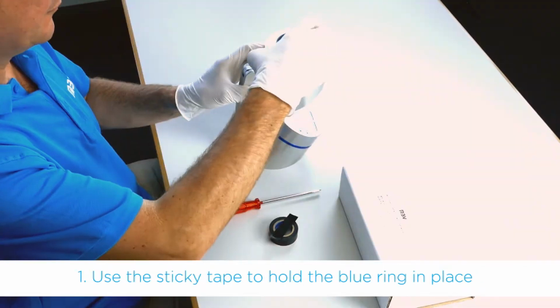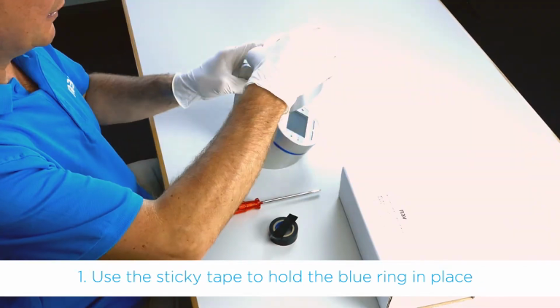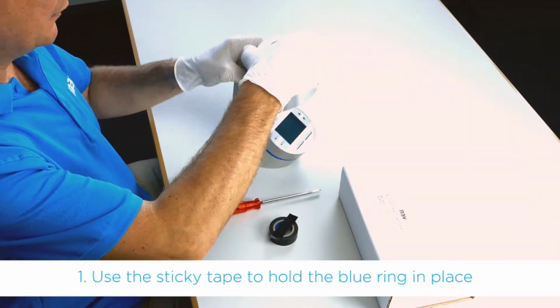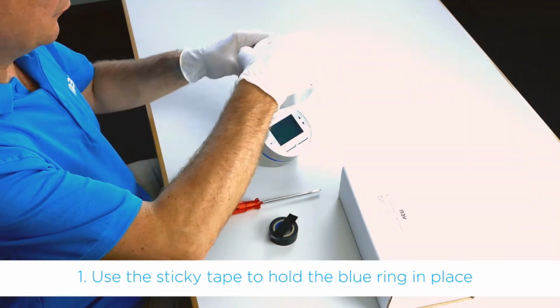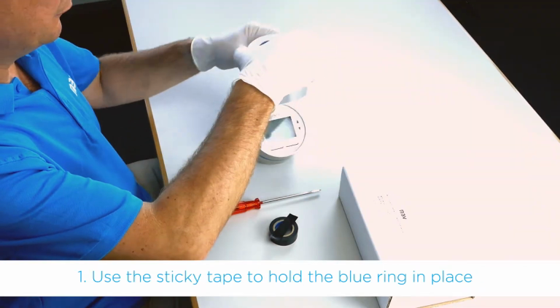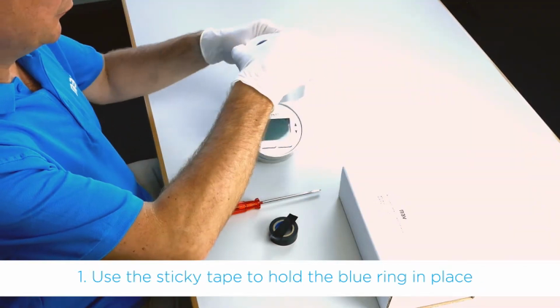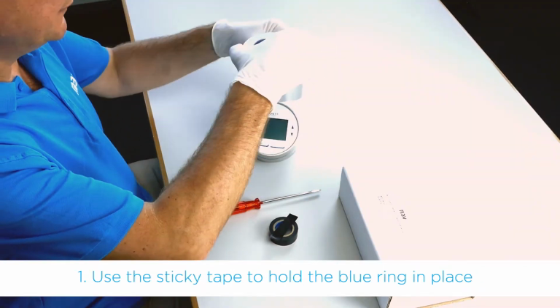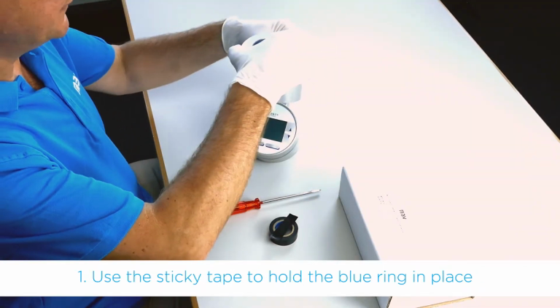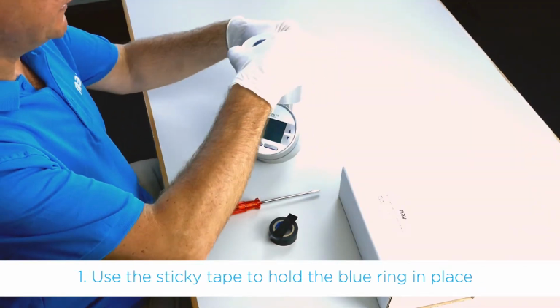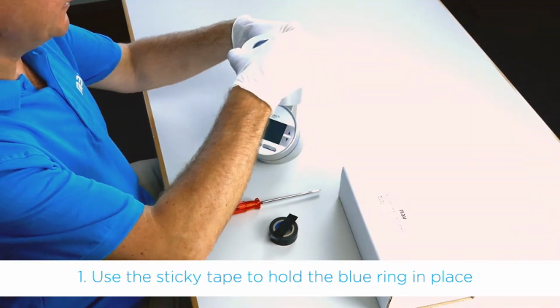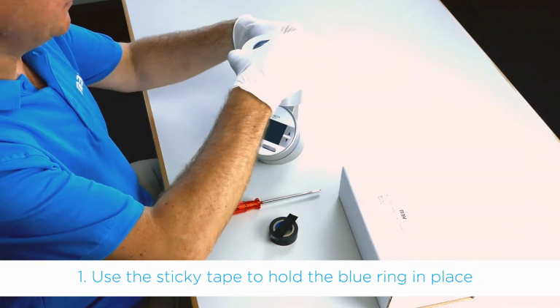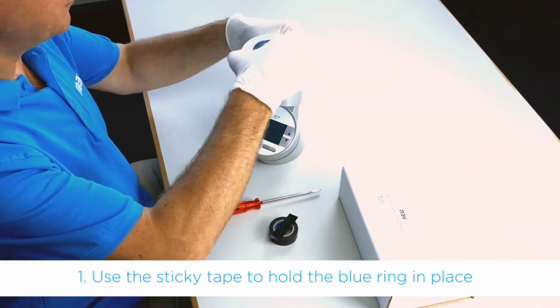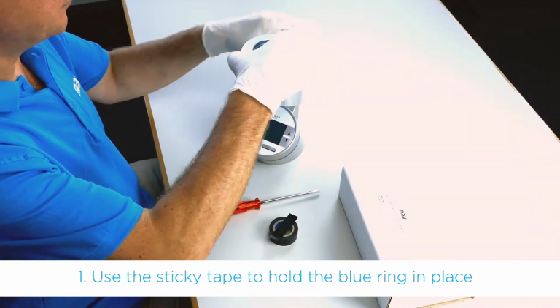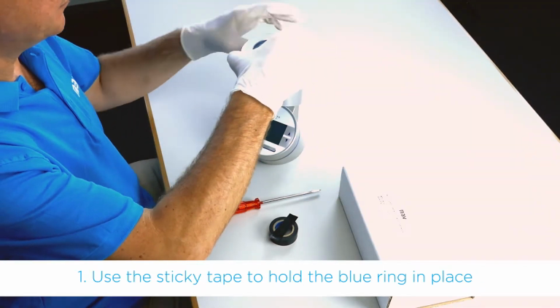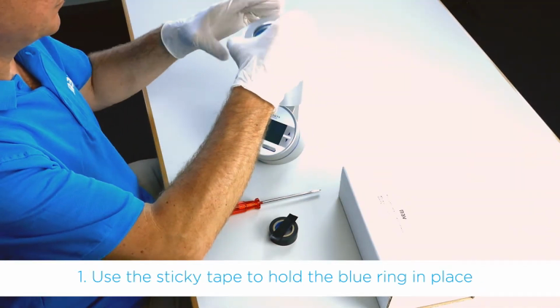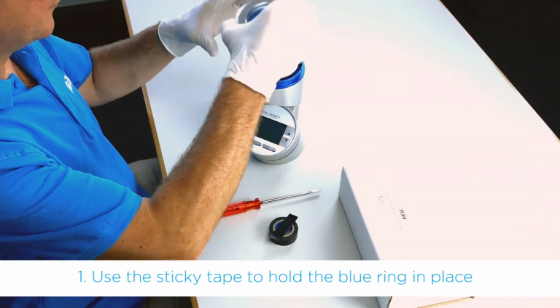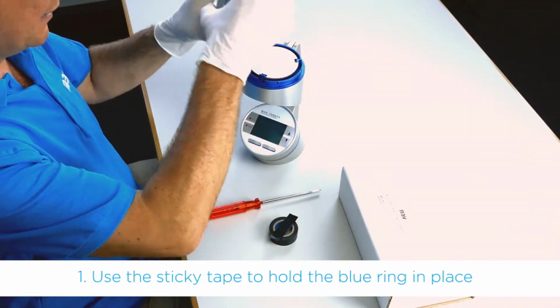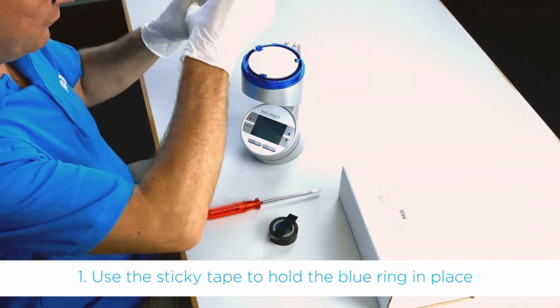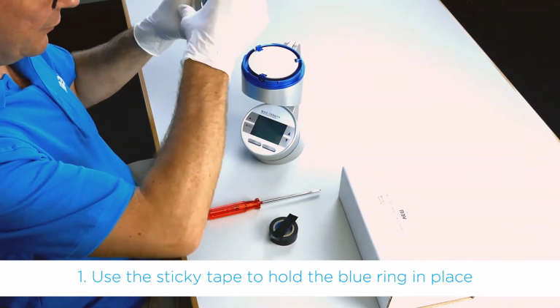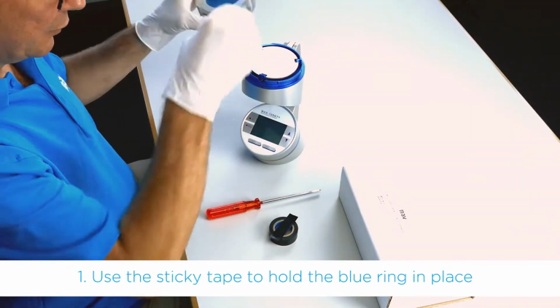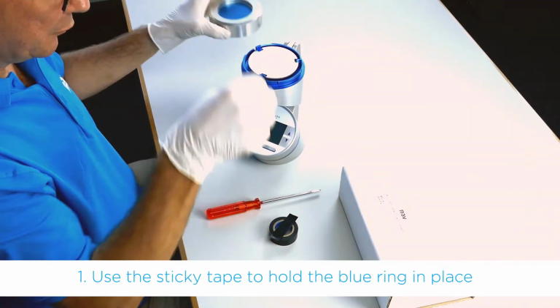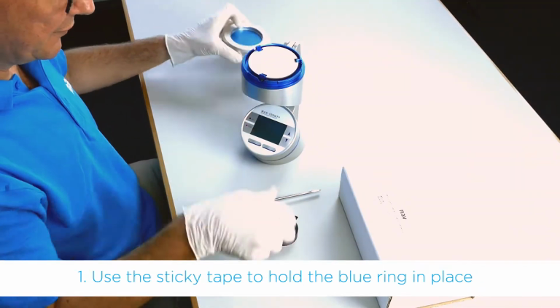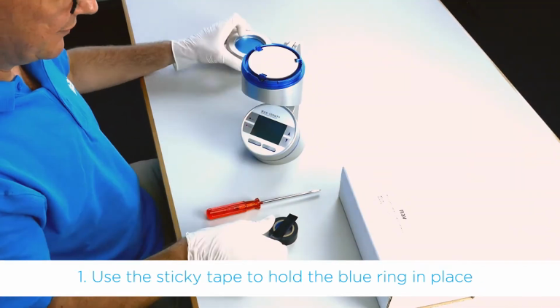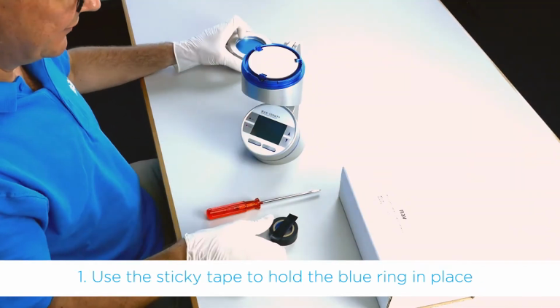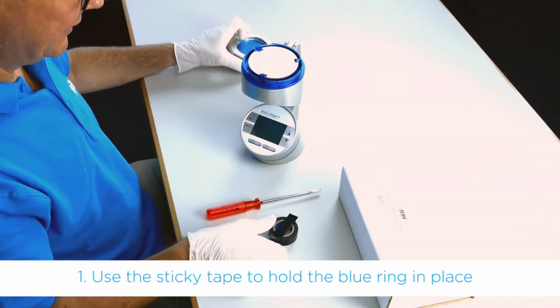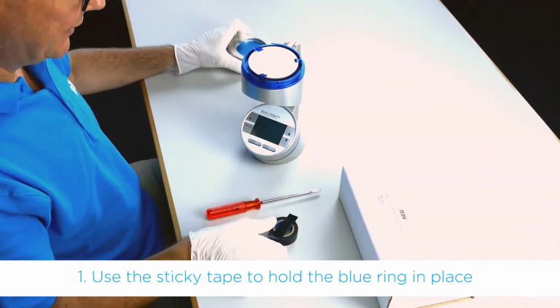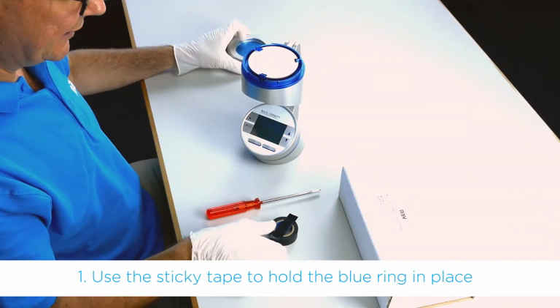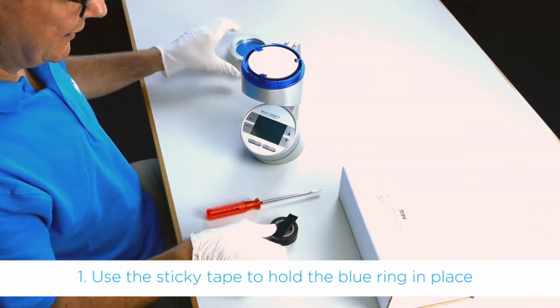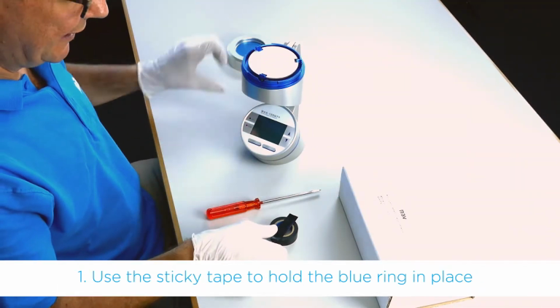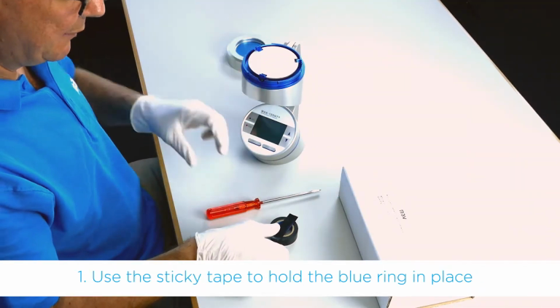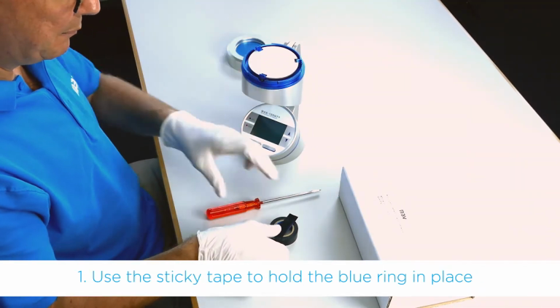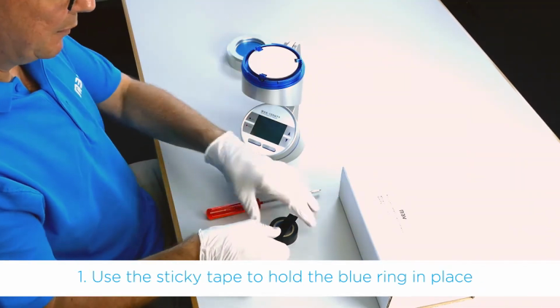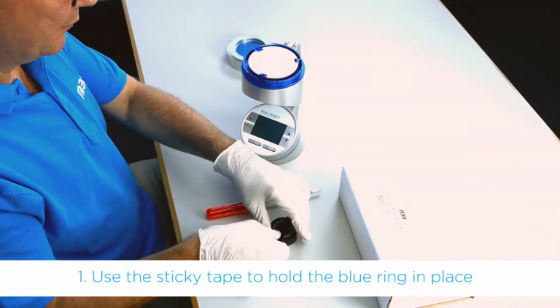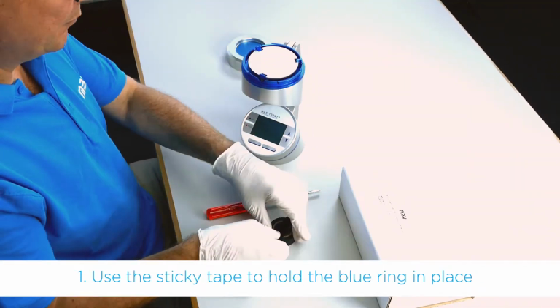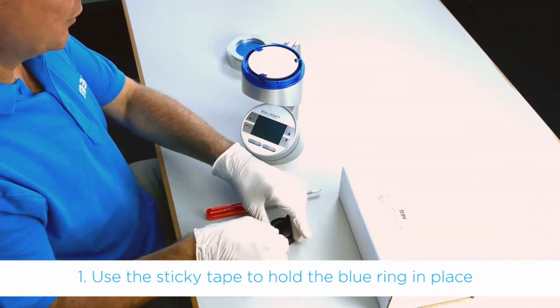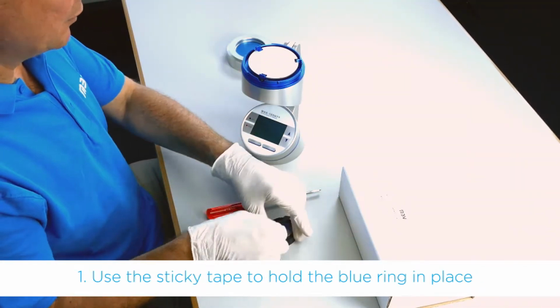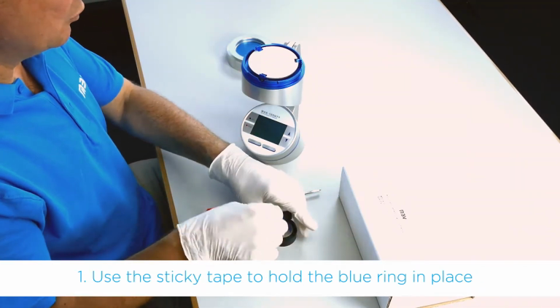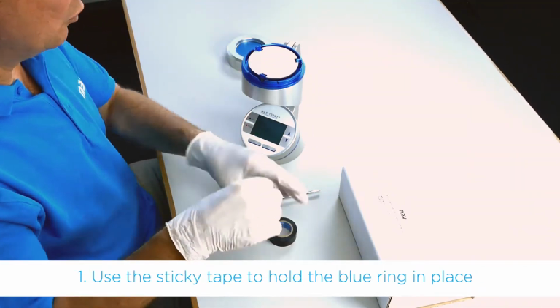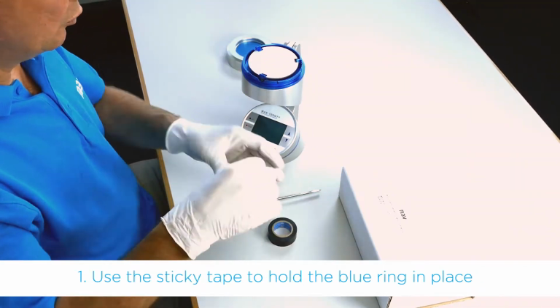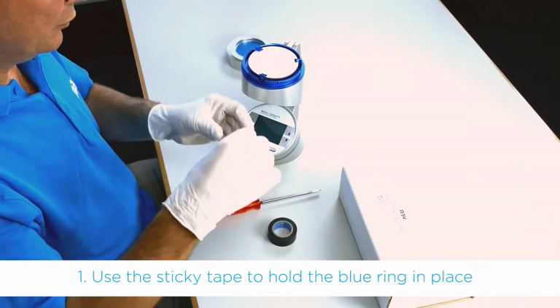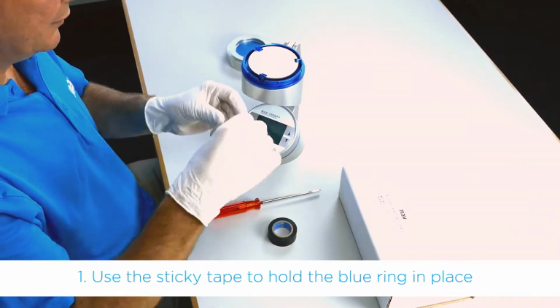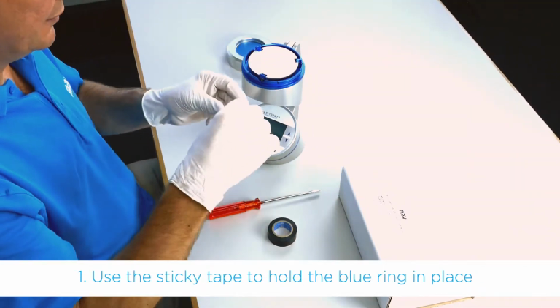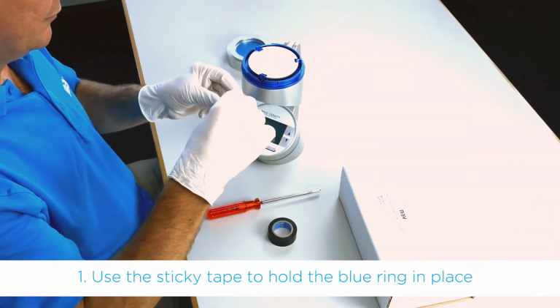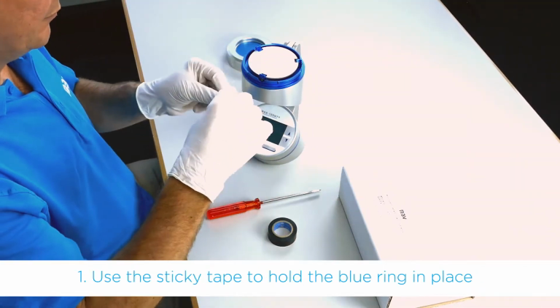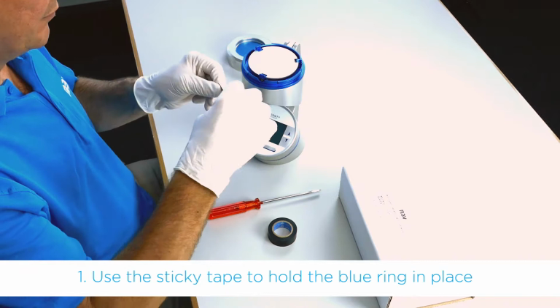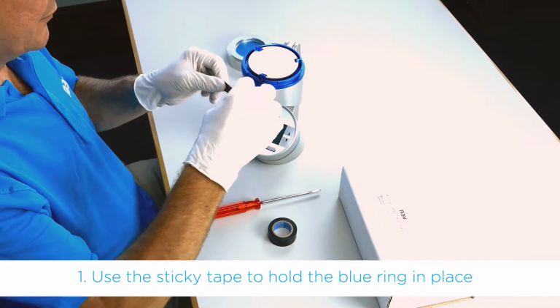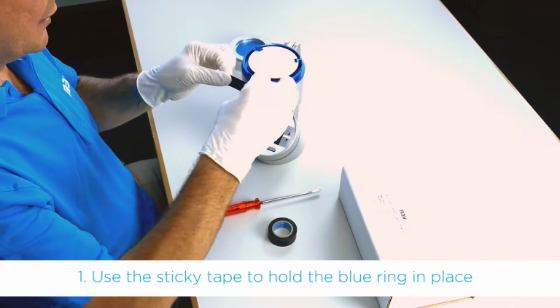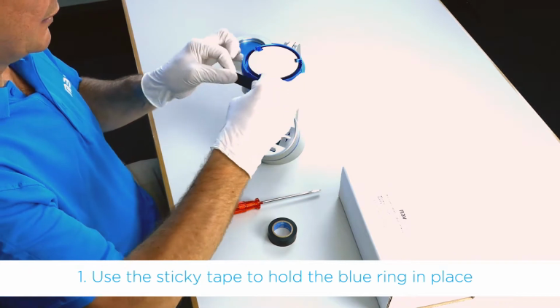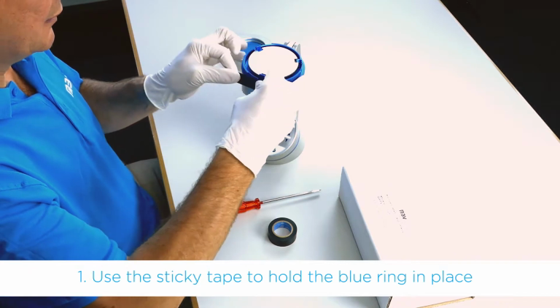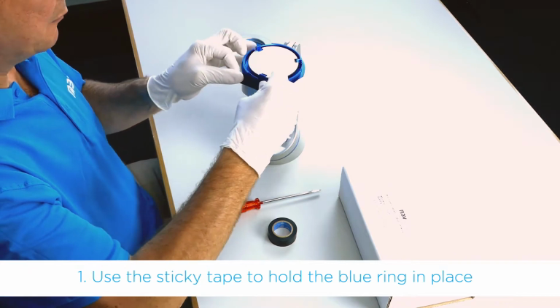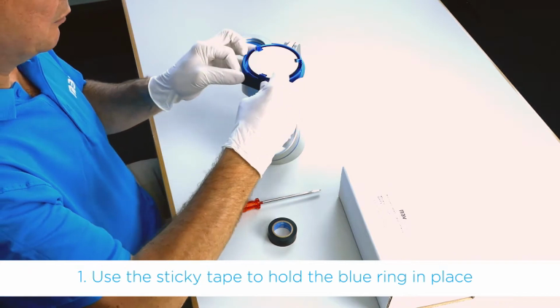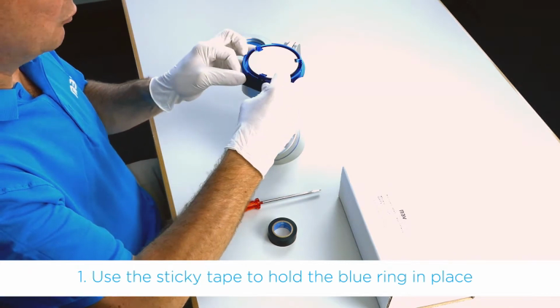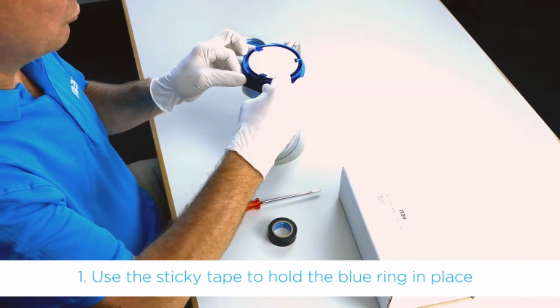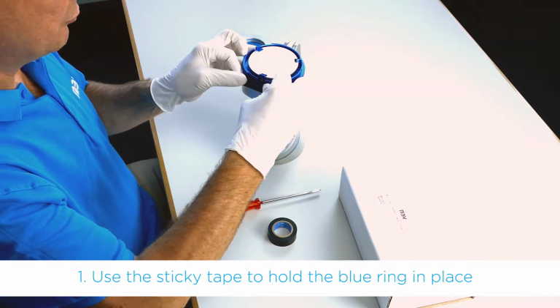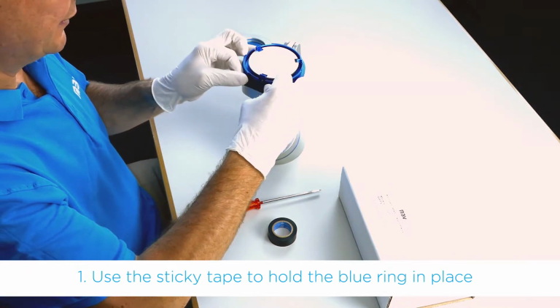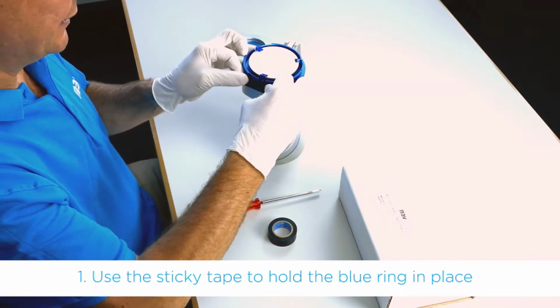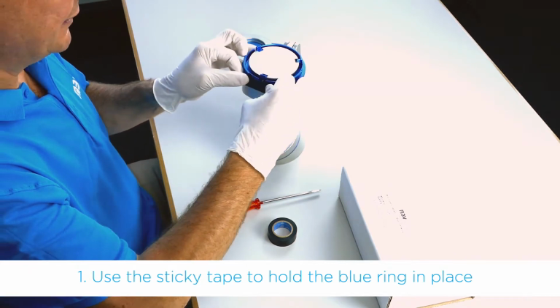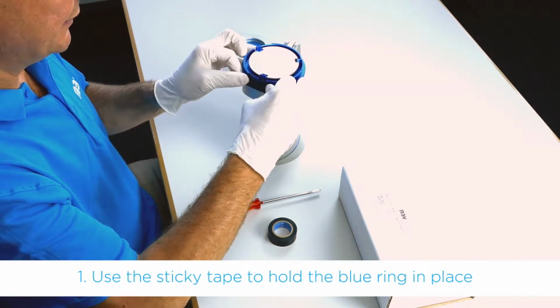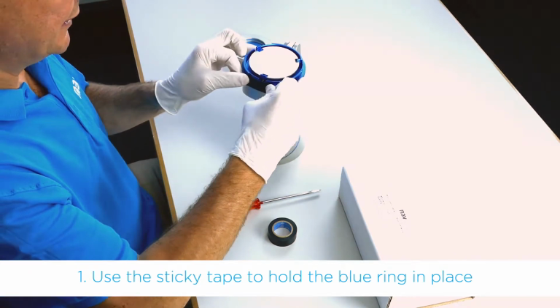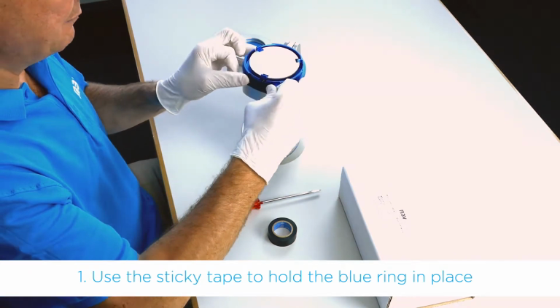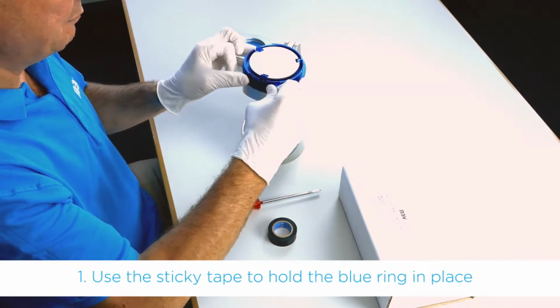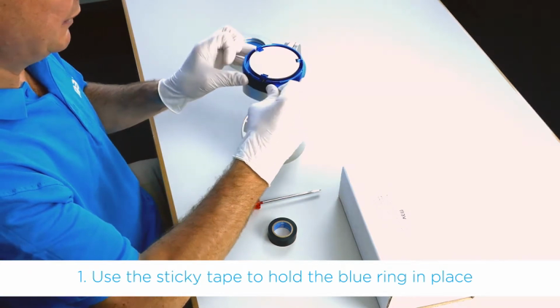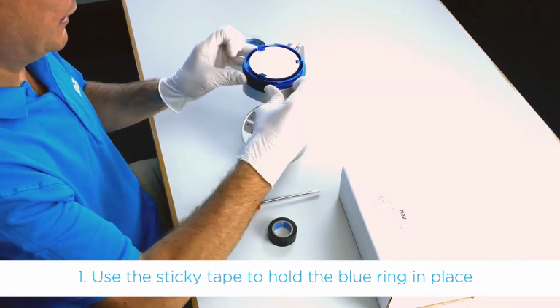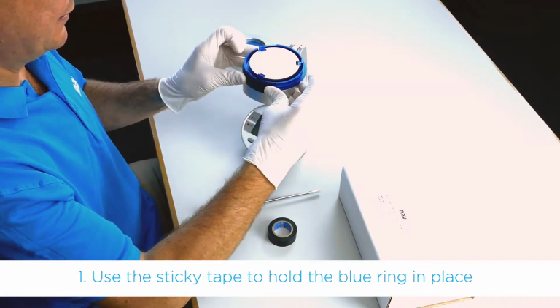First thing, we use the sticky tape to hold the blue ring in place.